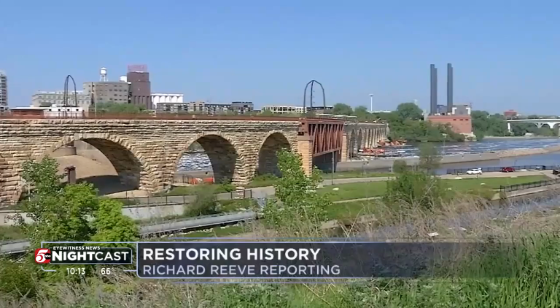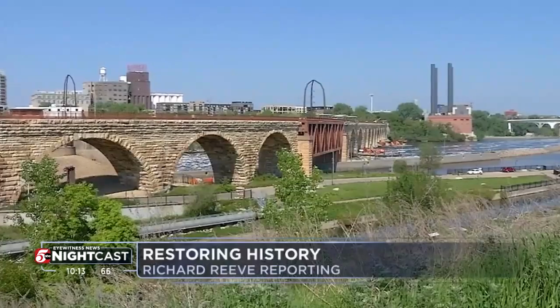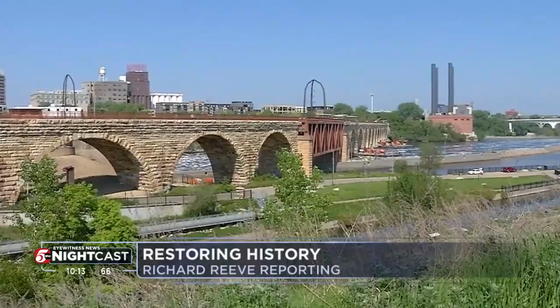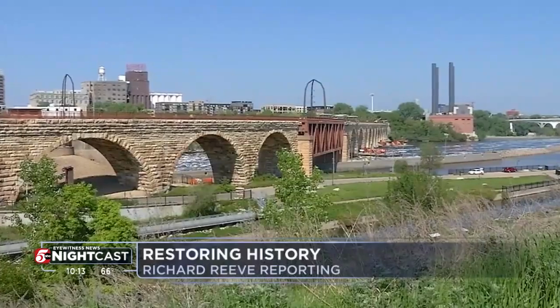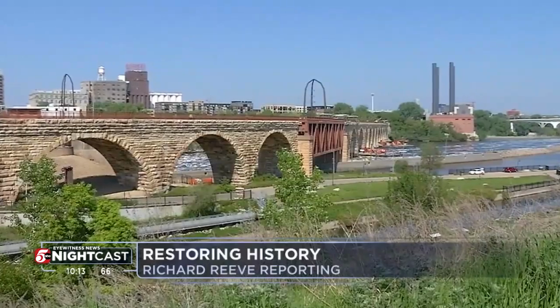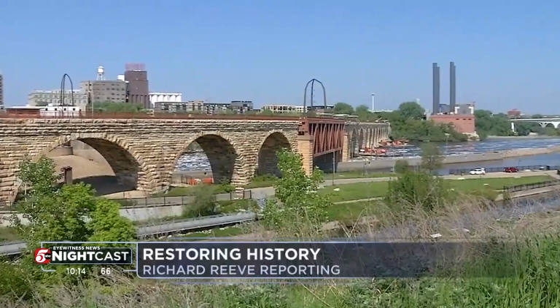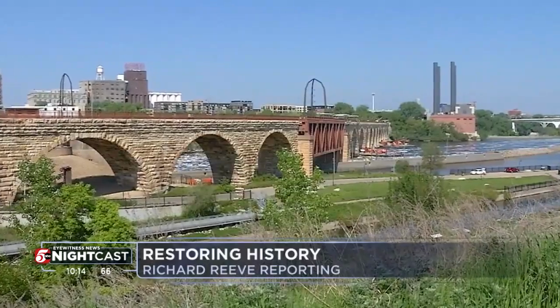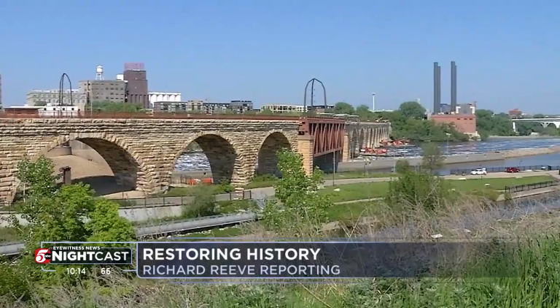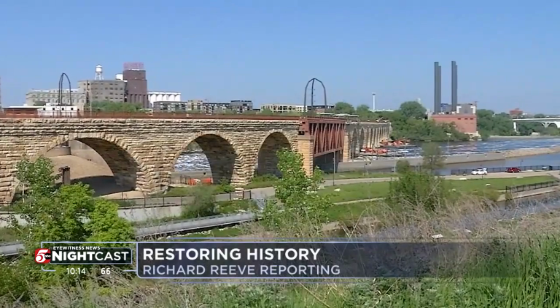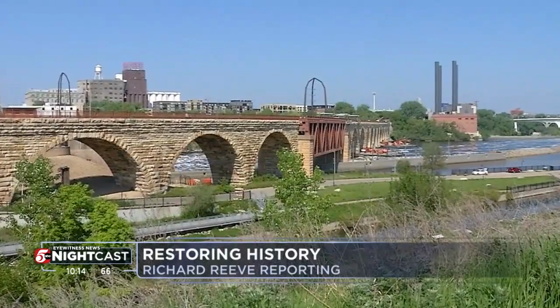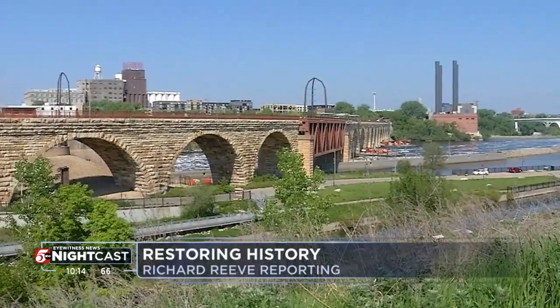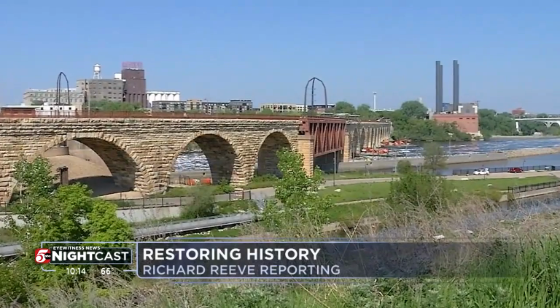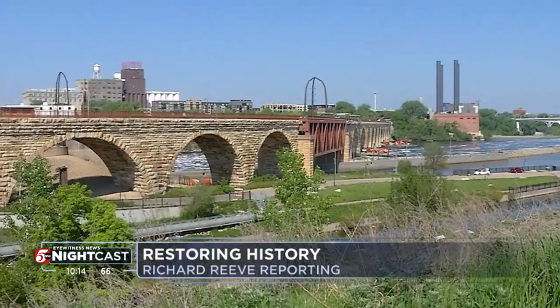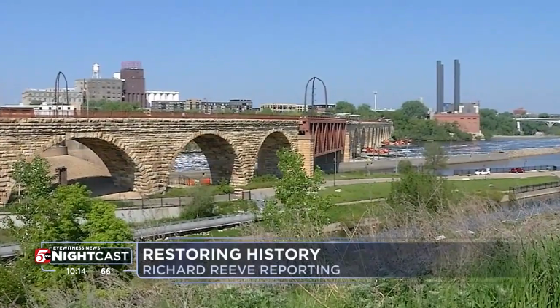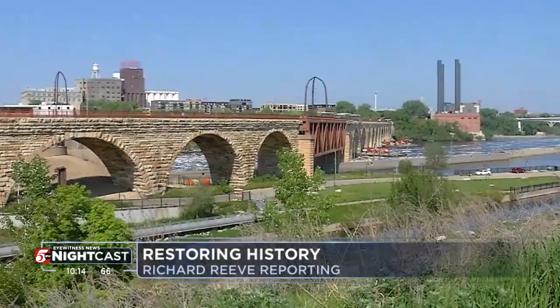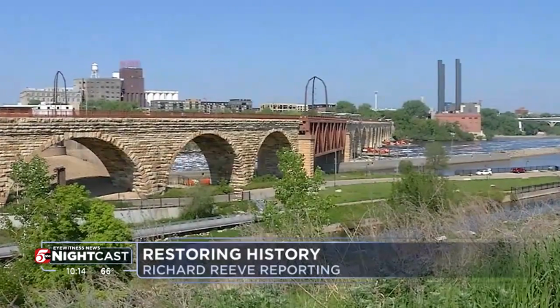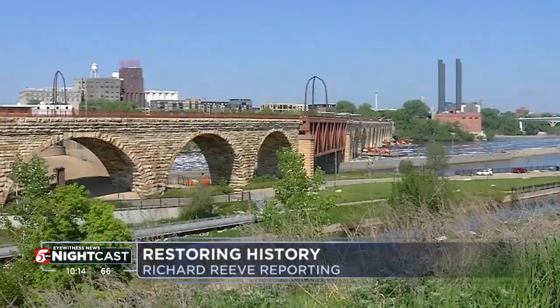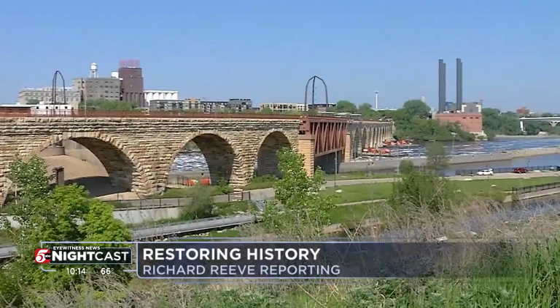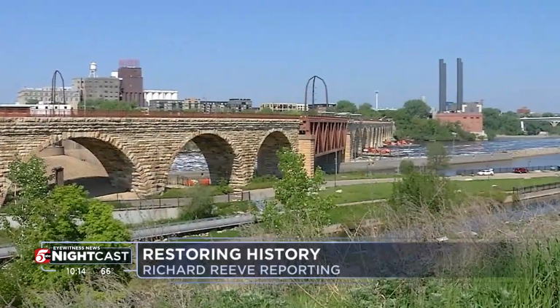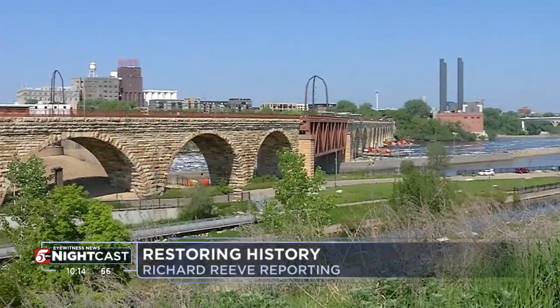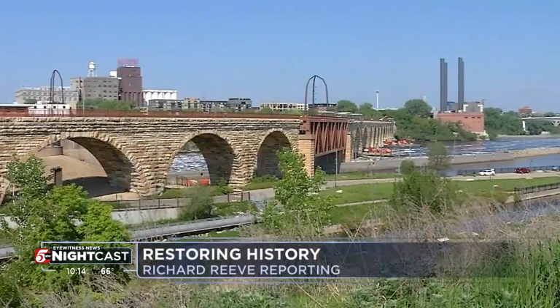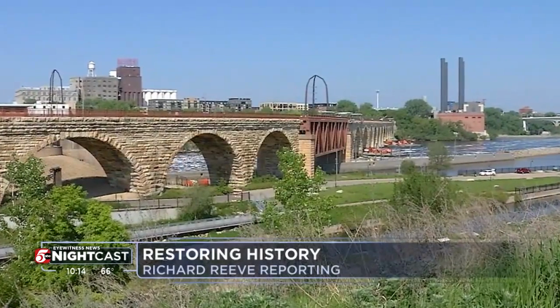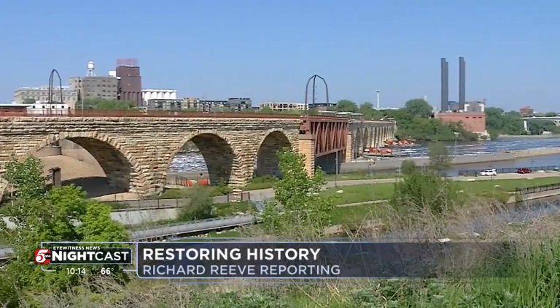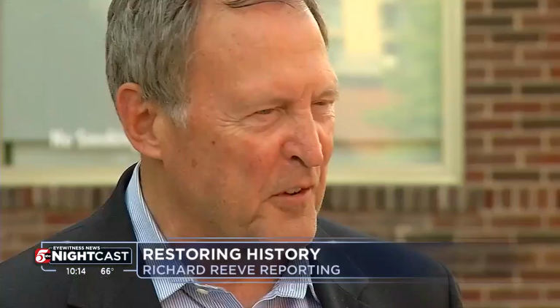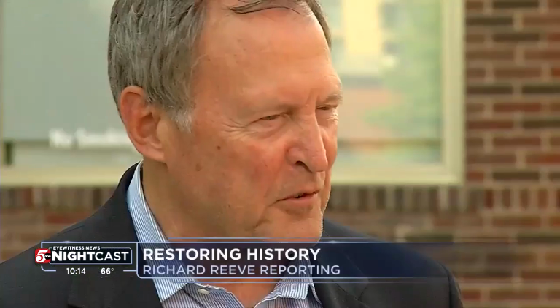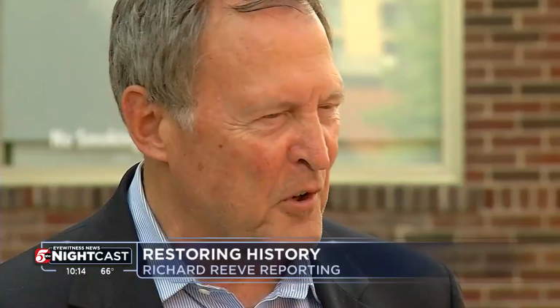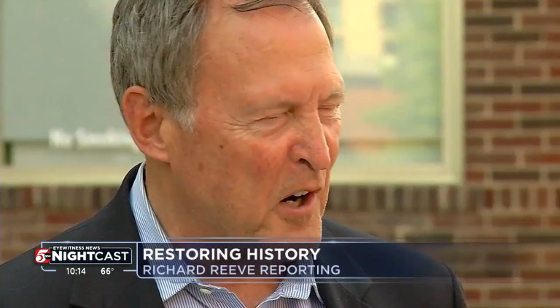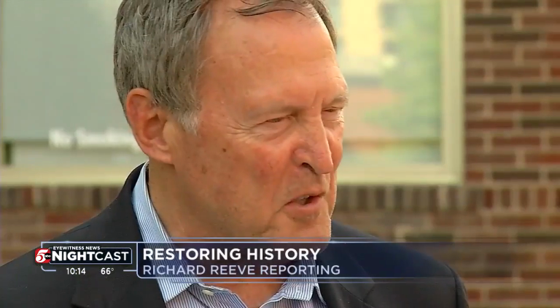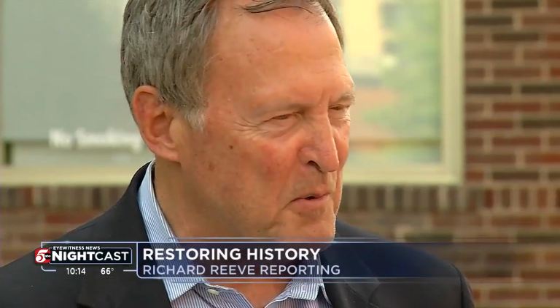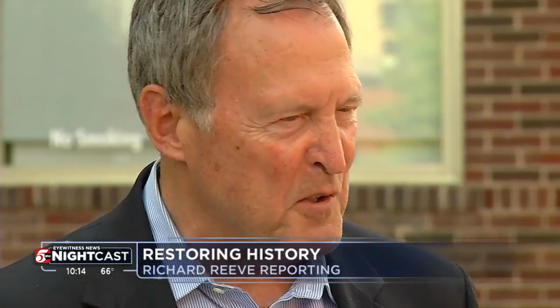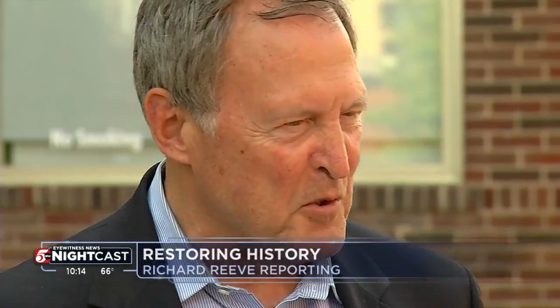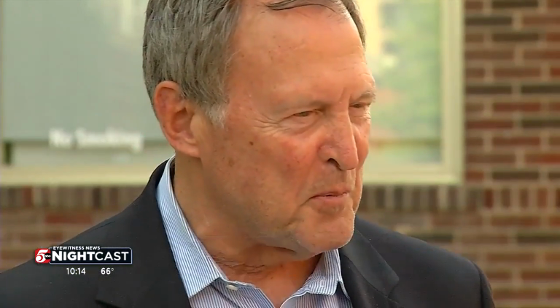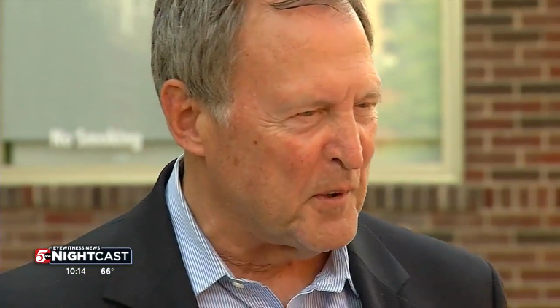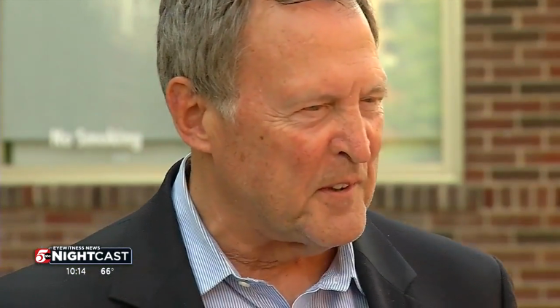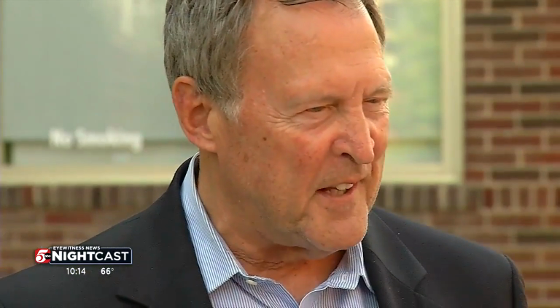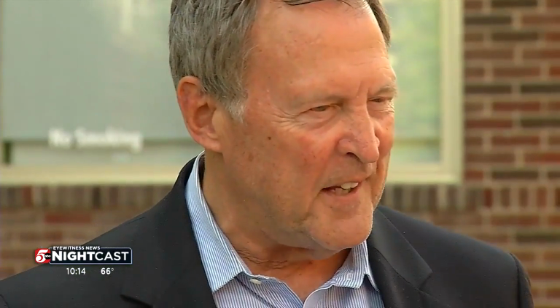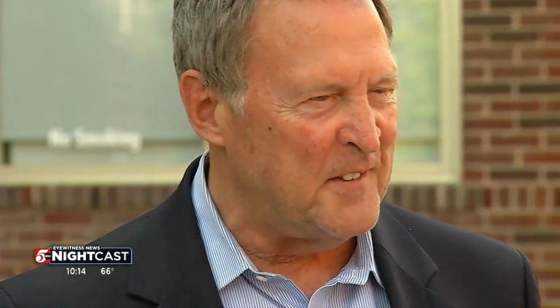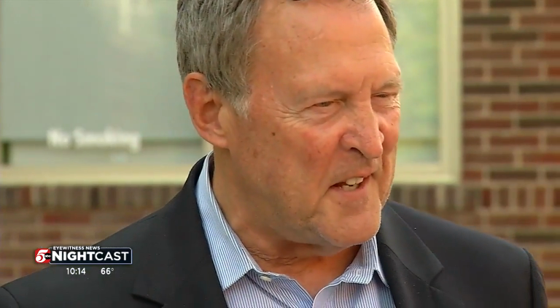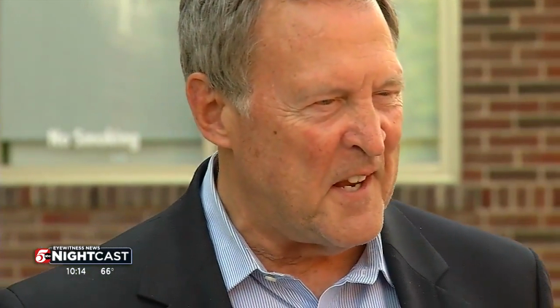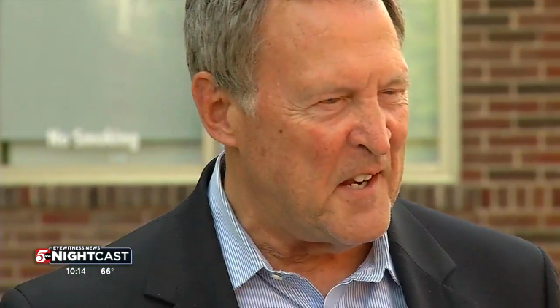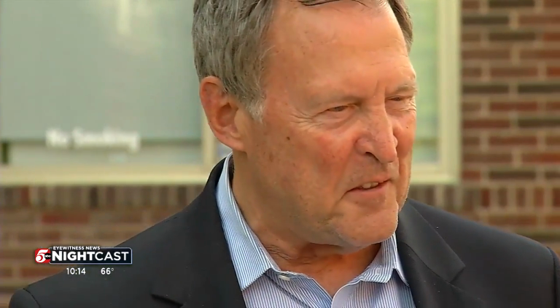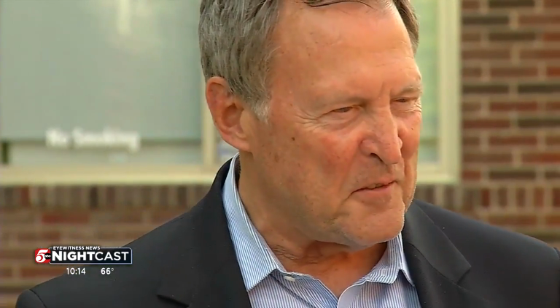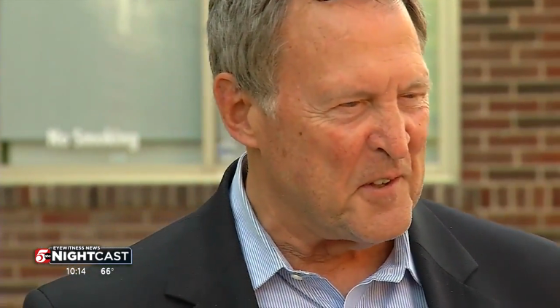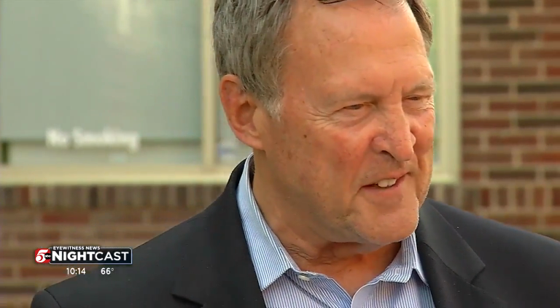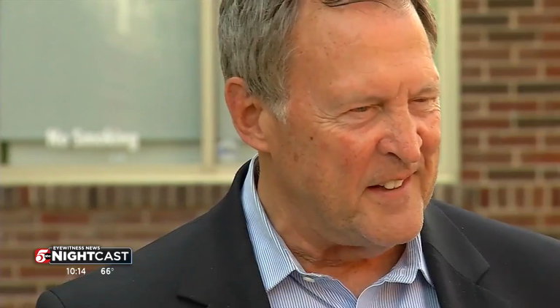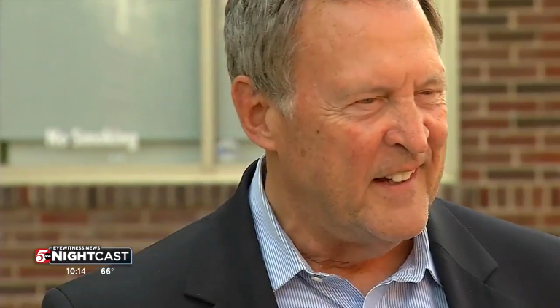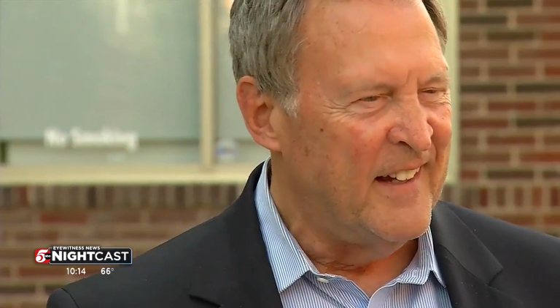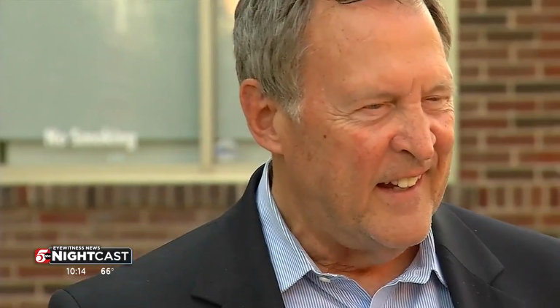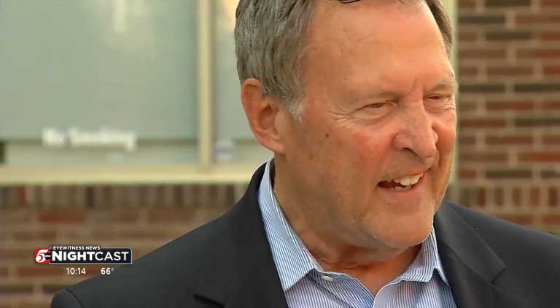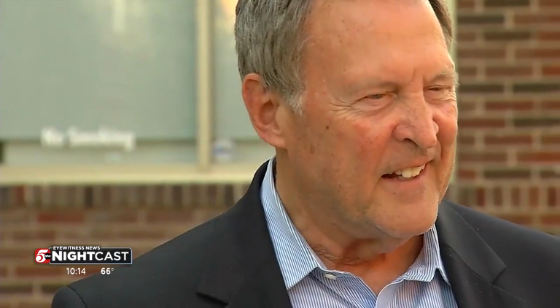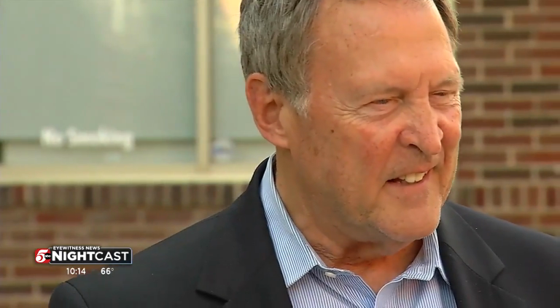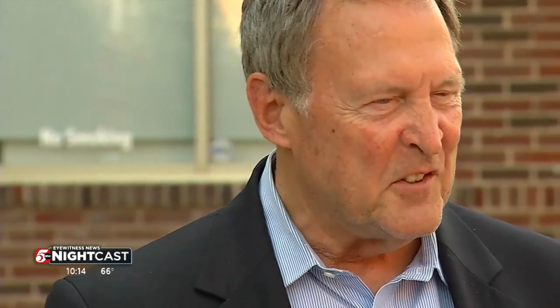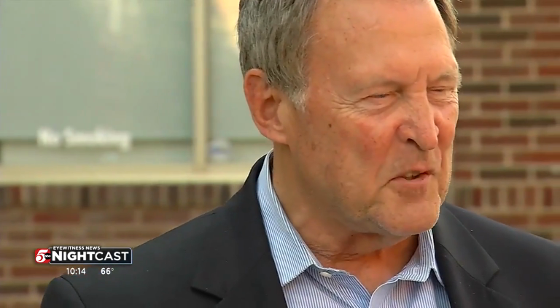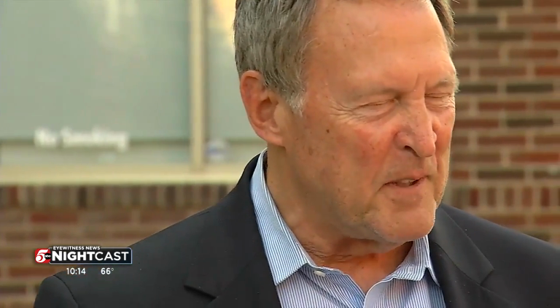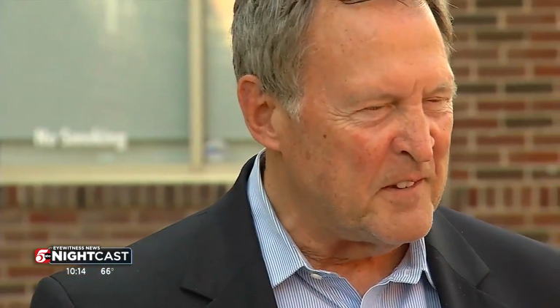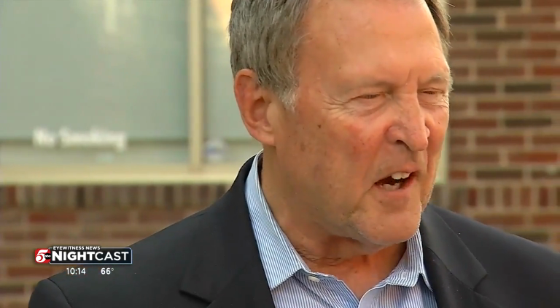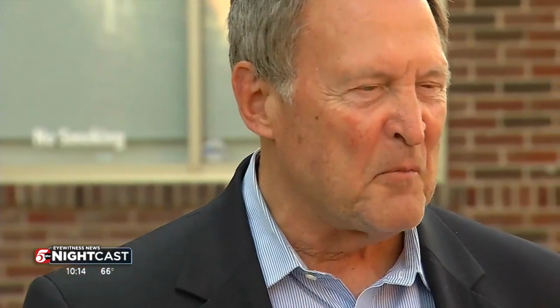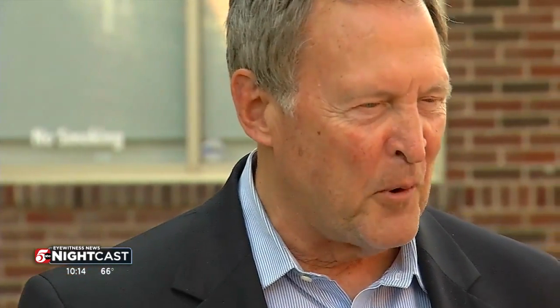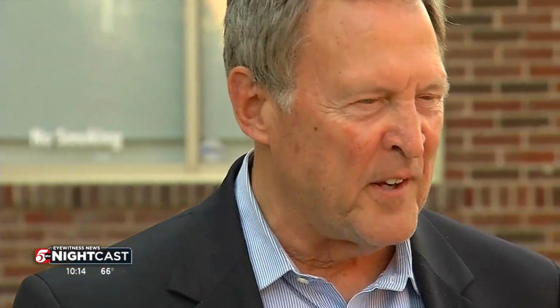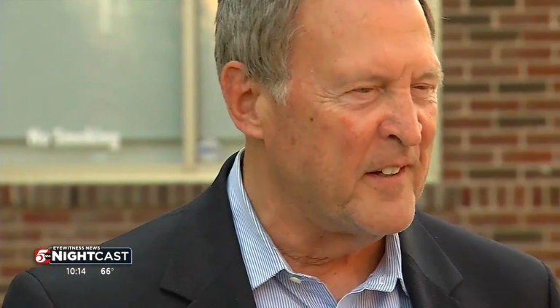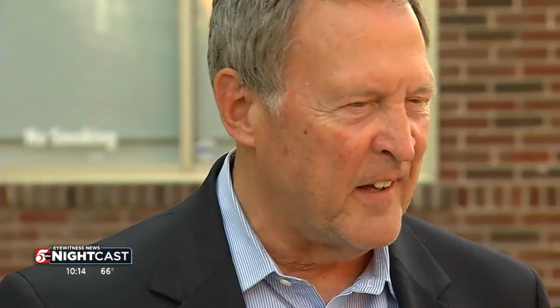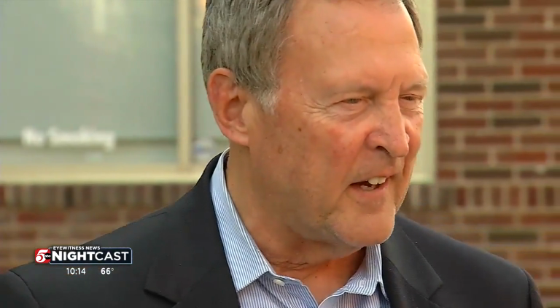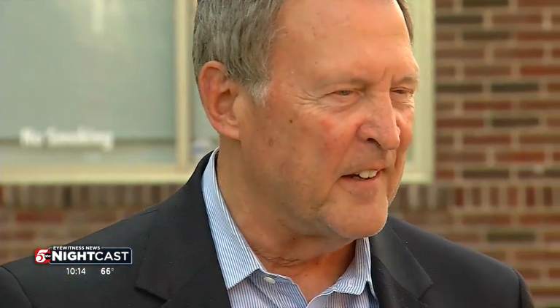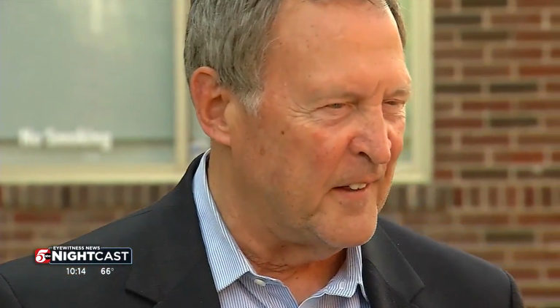It's a near $39 million makeover. The Stone Arch Bridge was built in 1883, and it needs to be tuck-pointed again.